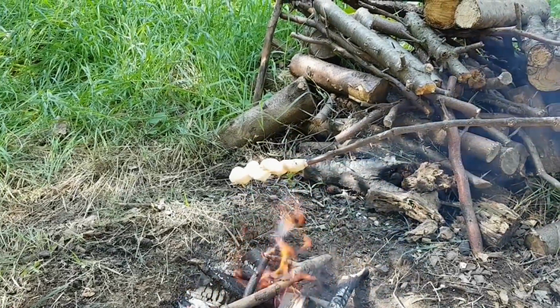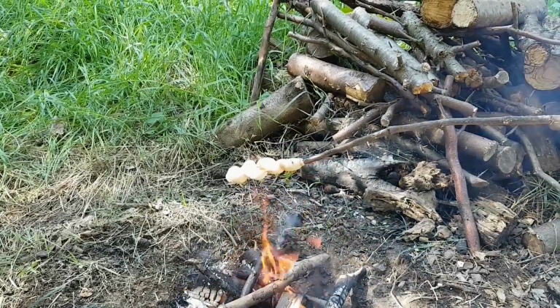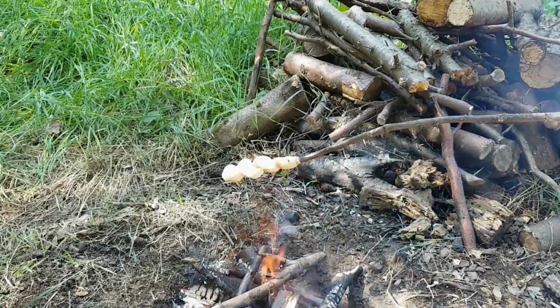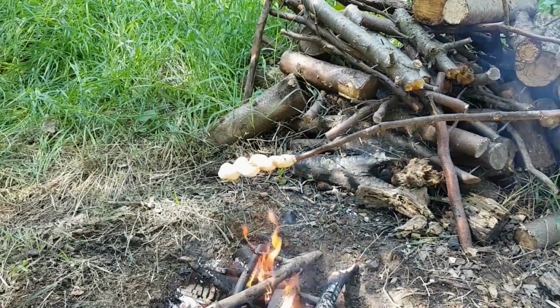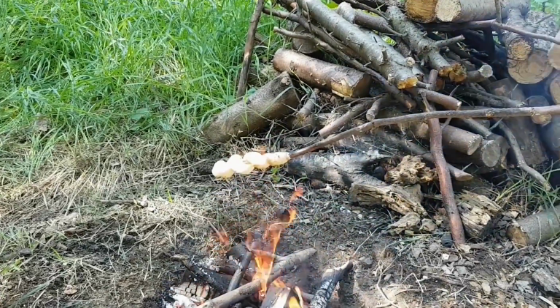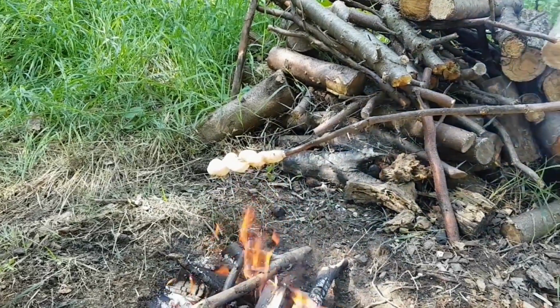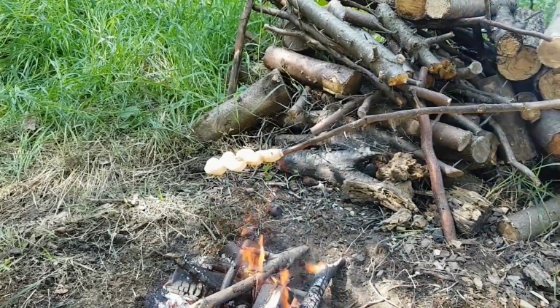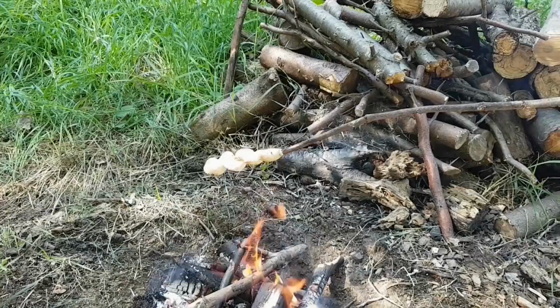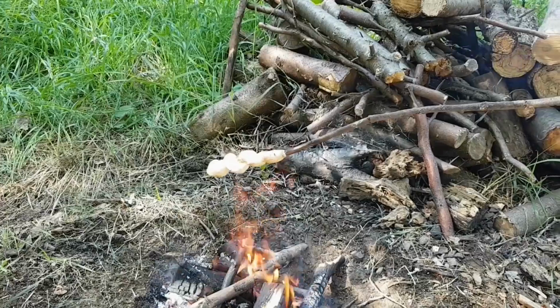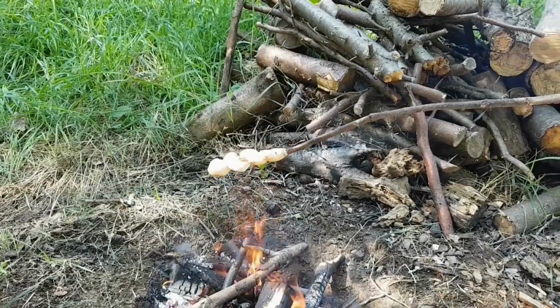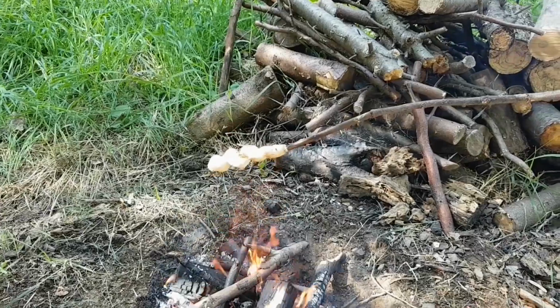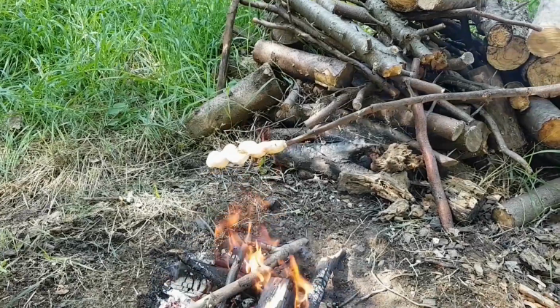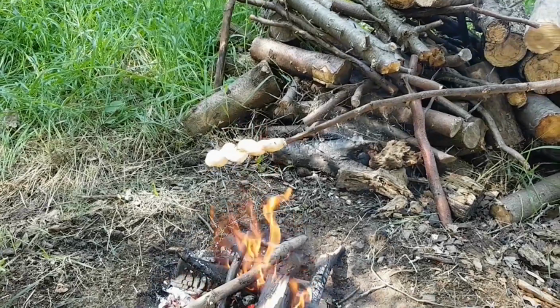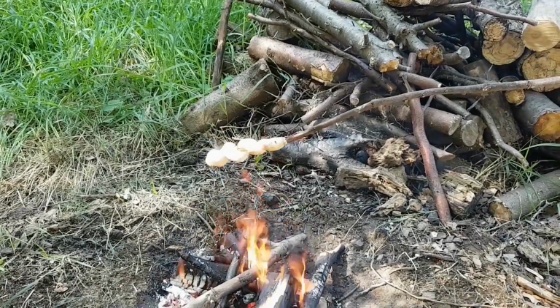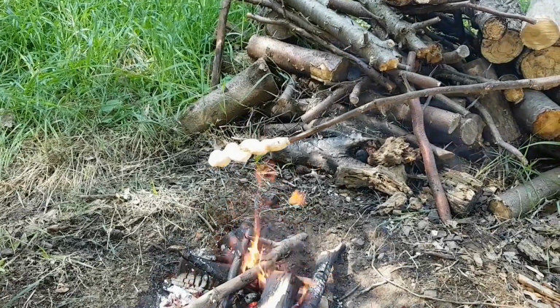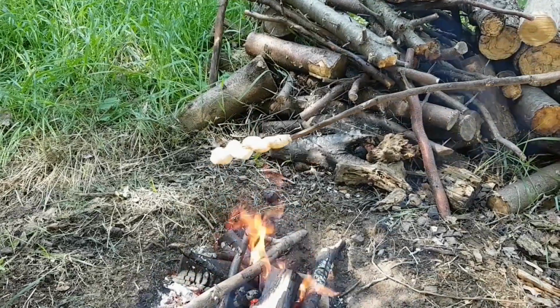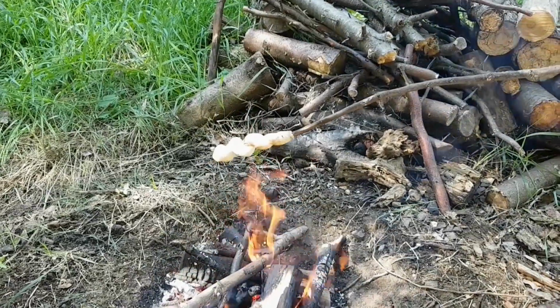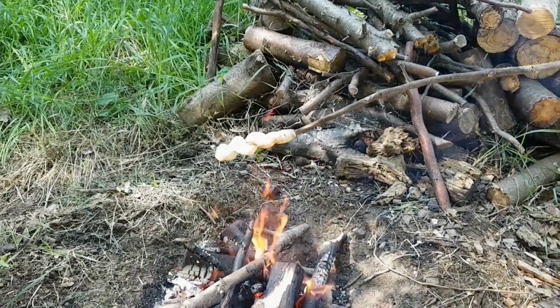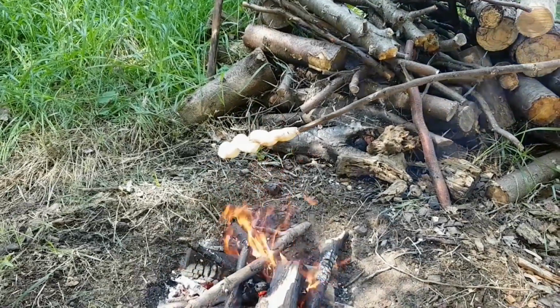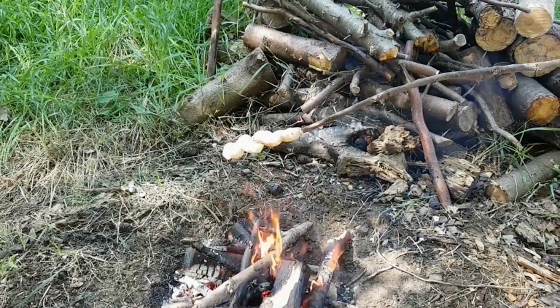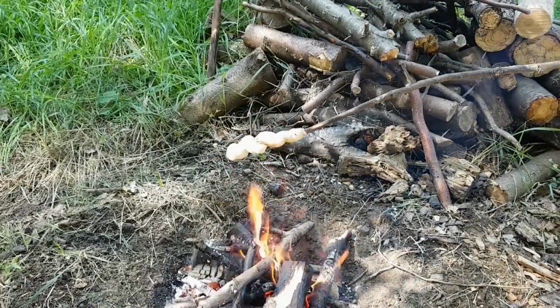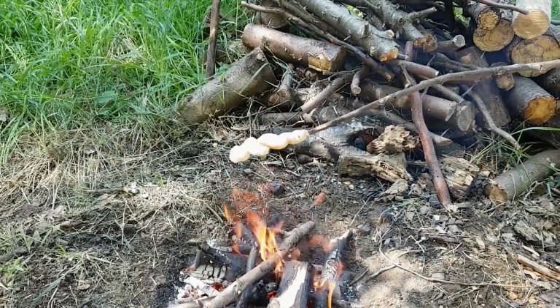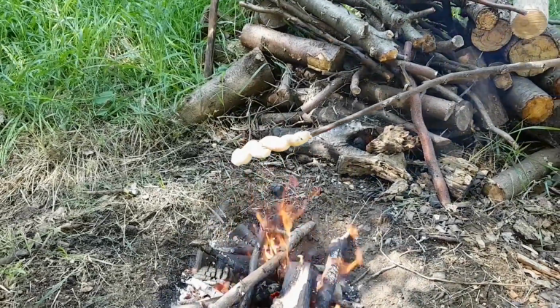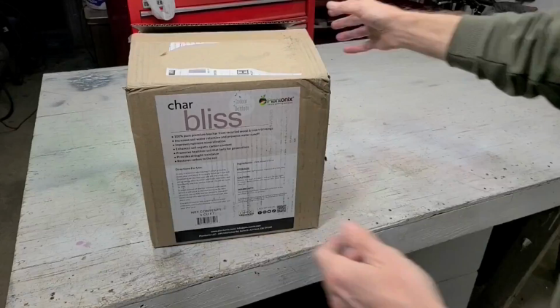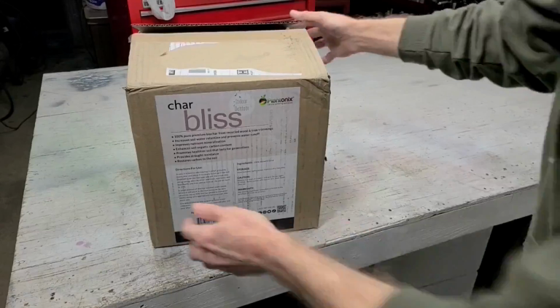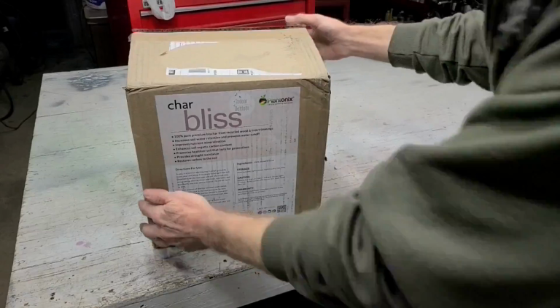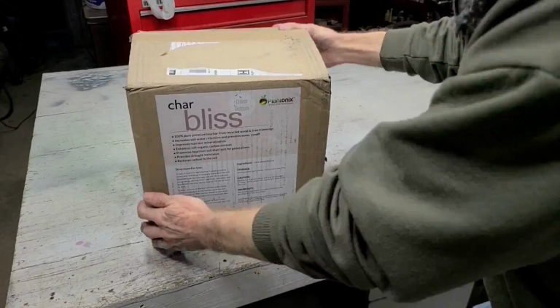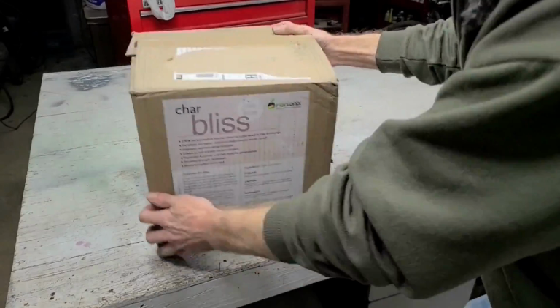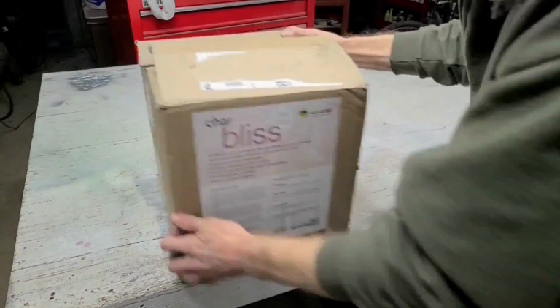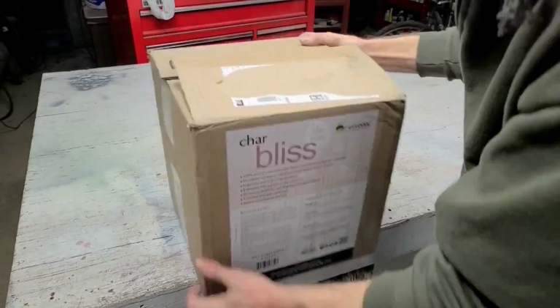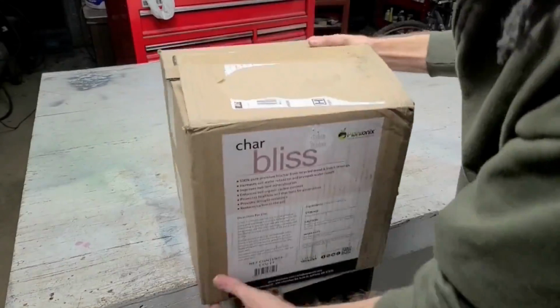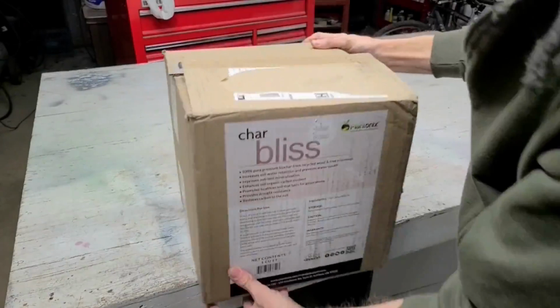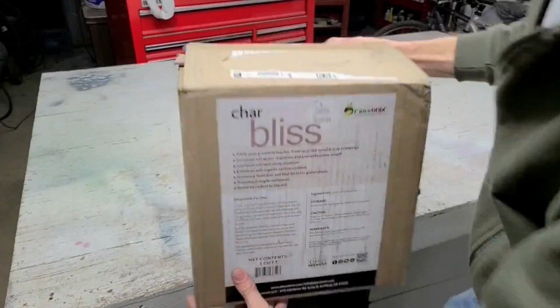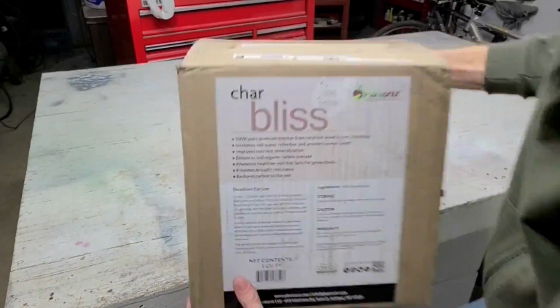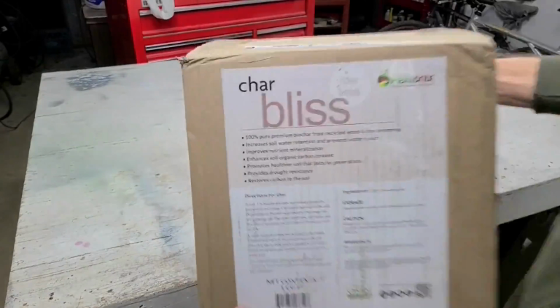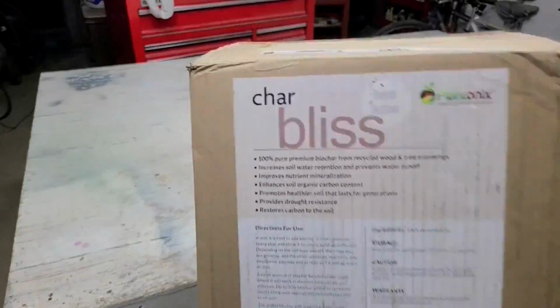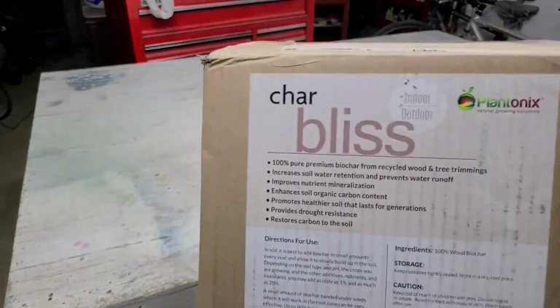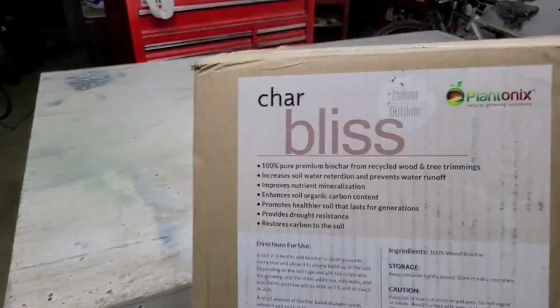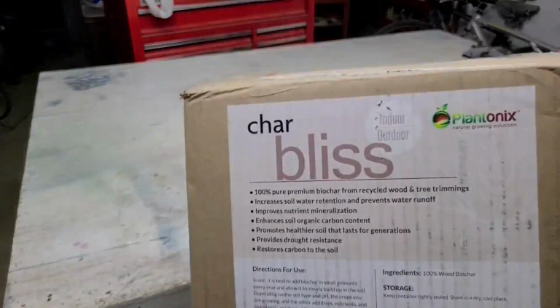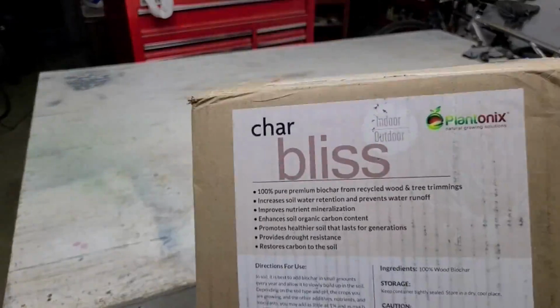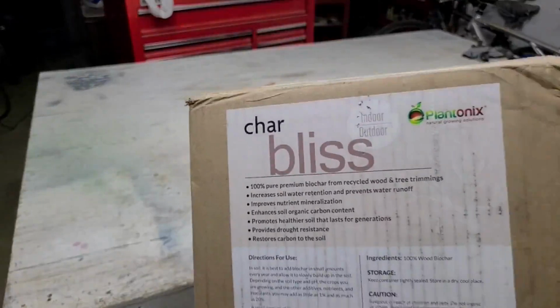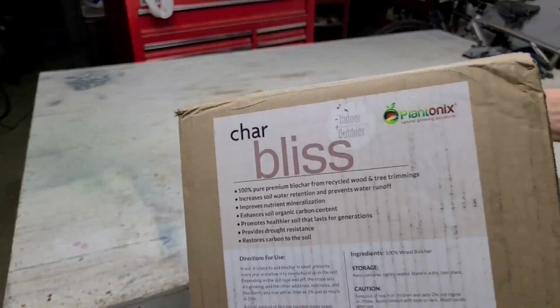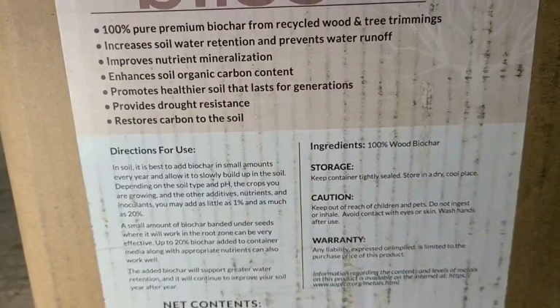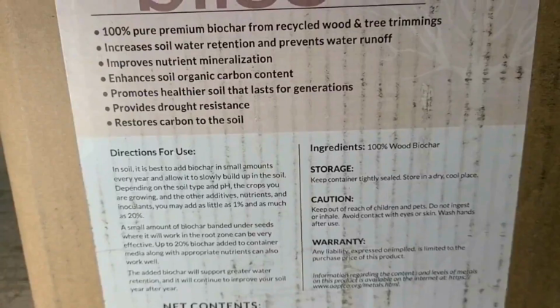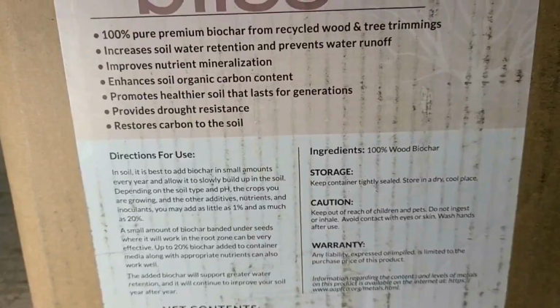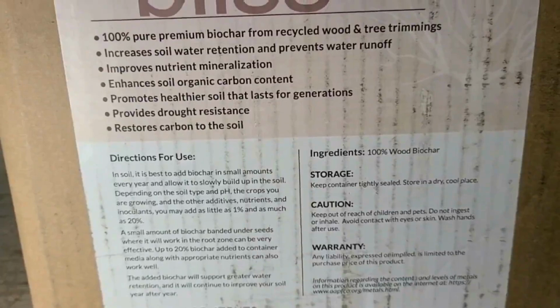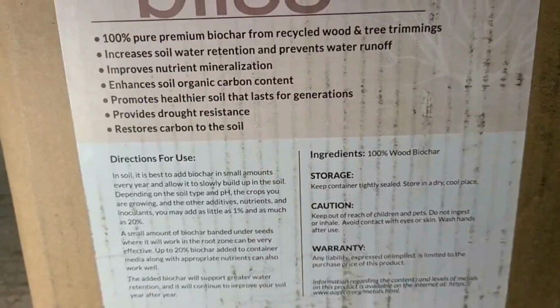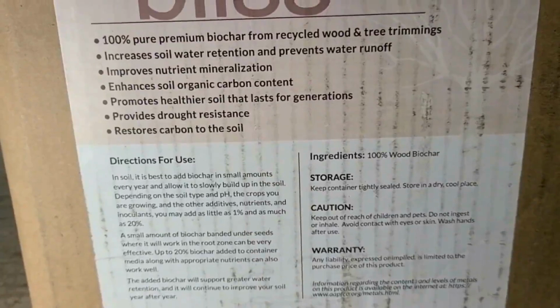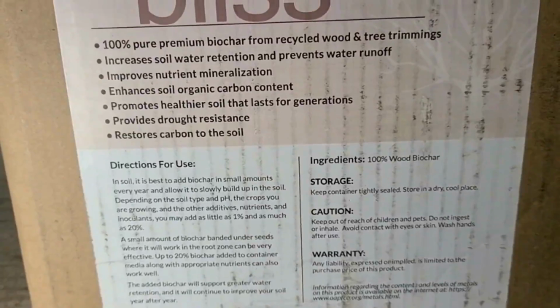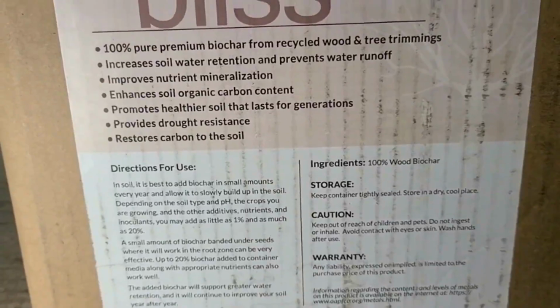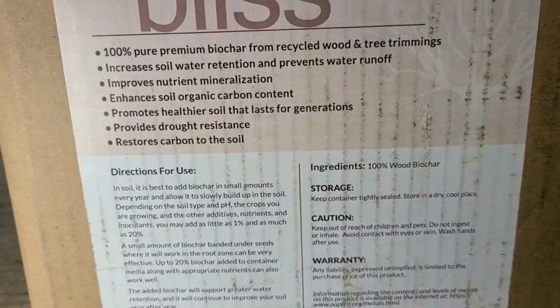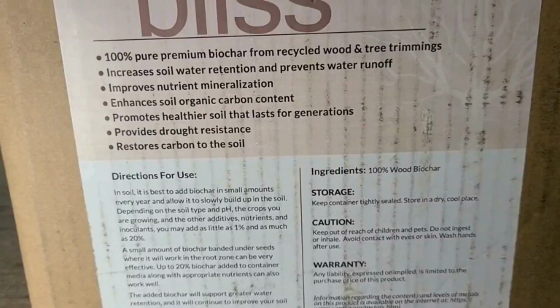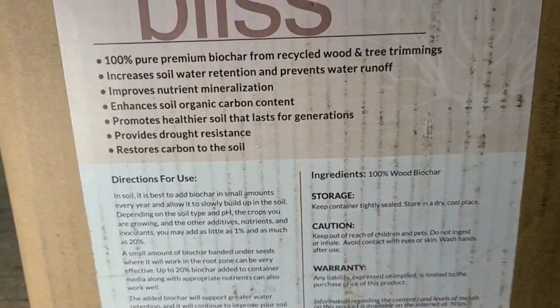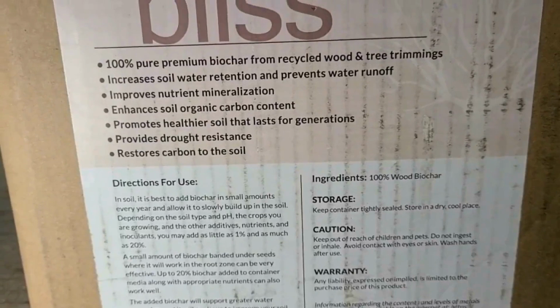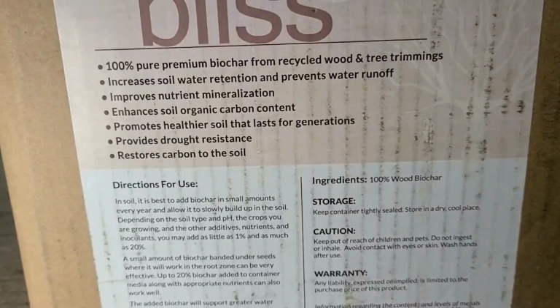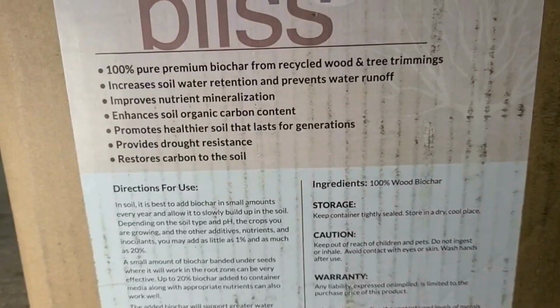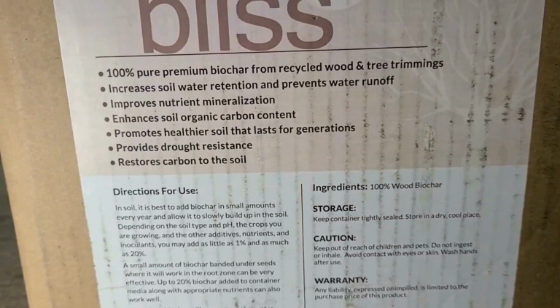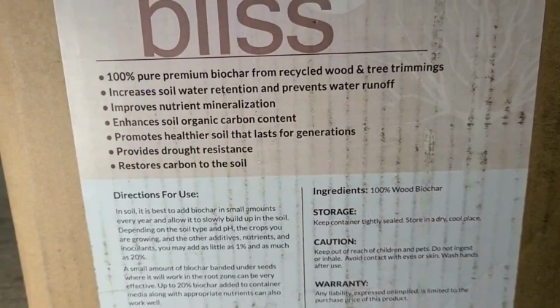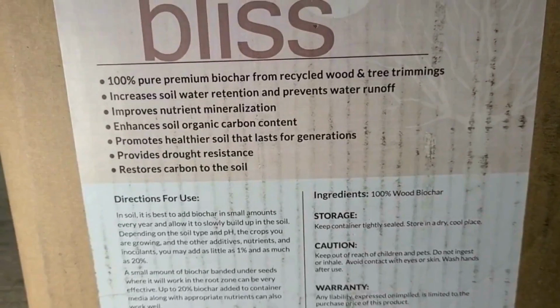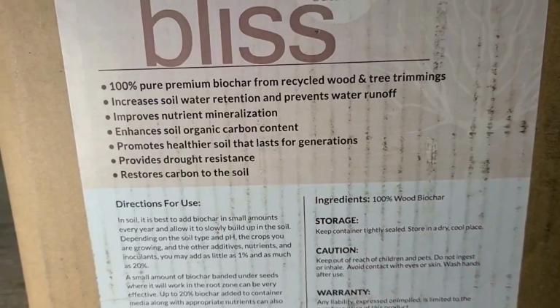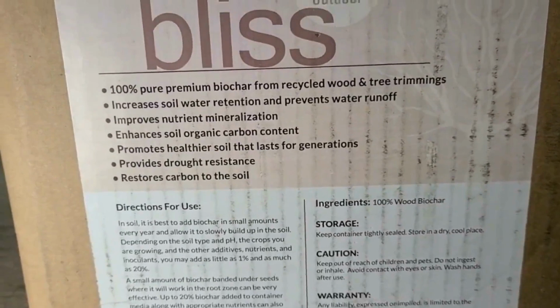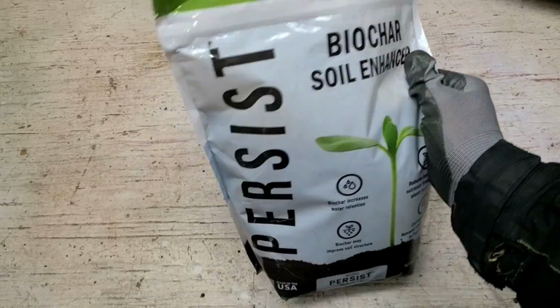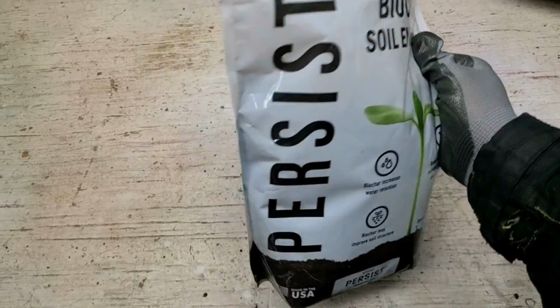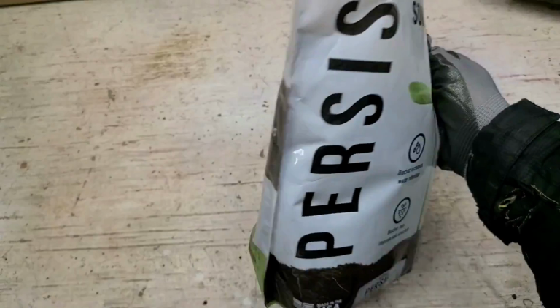As shown in other videos linked below, charcoal can be made in the backyard fairly easily while at the same time enjoying an outdoor barbecue. For many, that may not be an option. However, good quality biochar is becoming increasingly available at garden centers and online retailers.